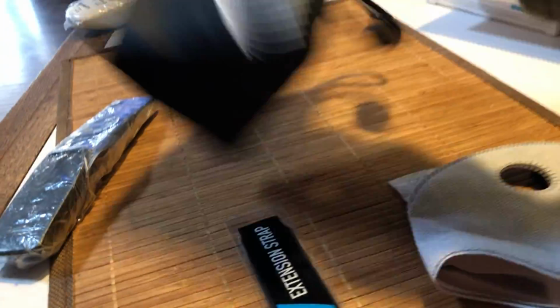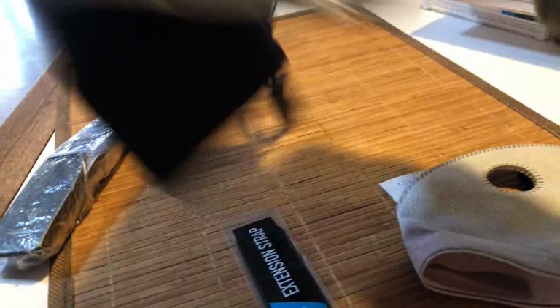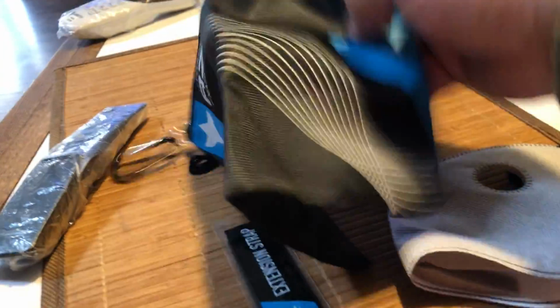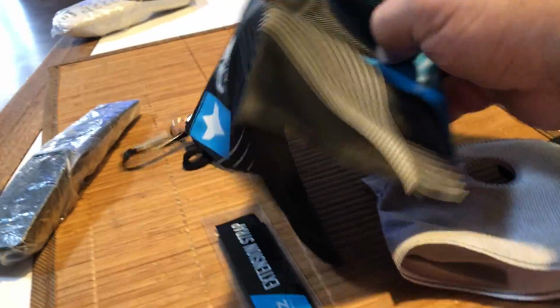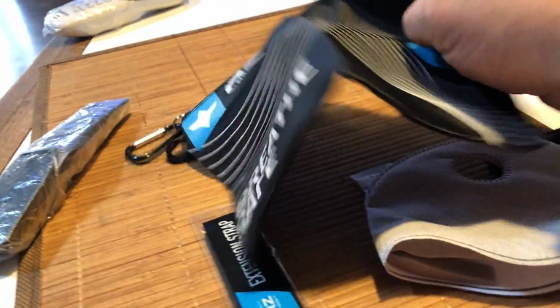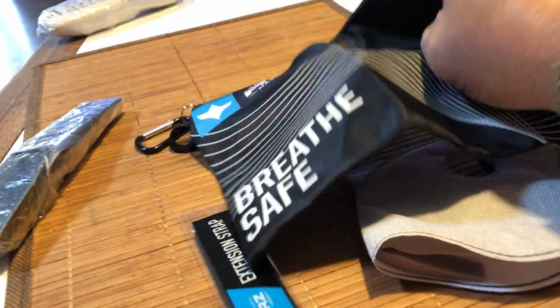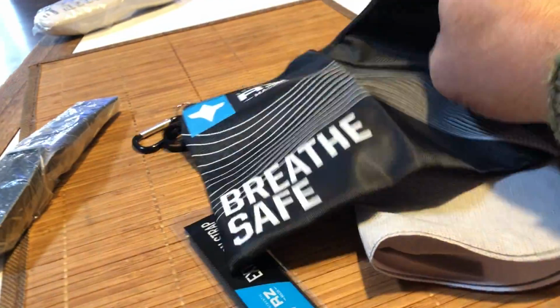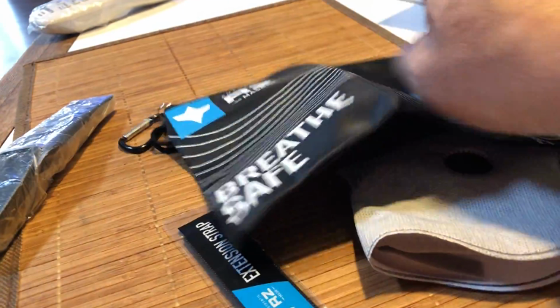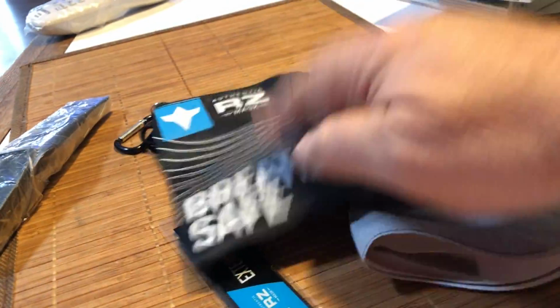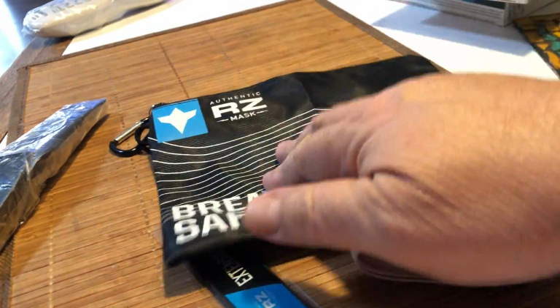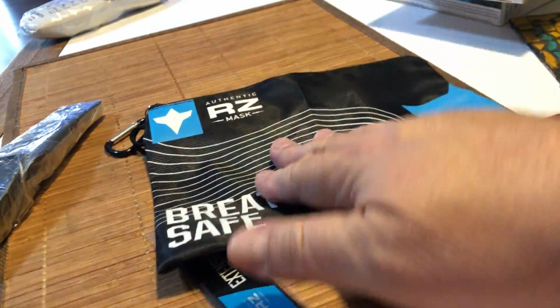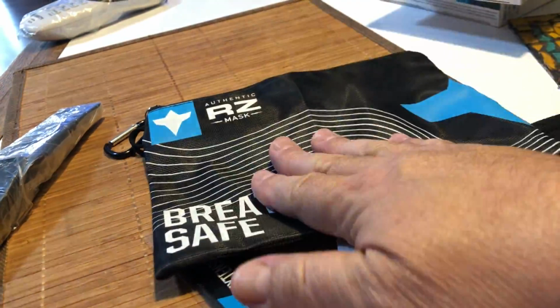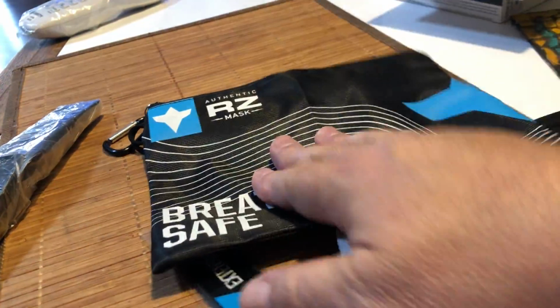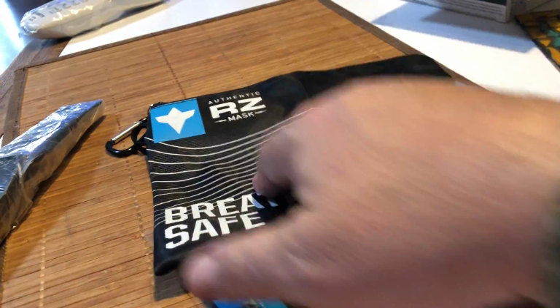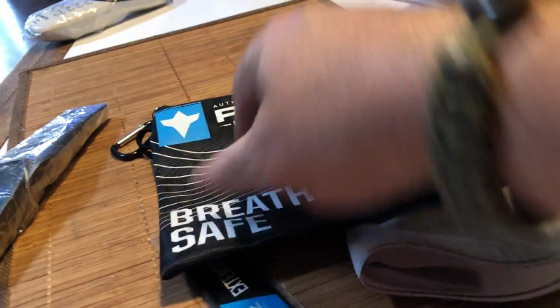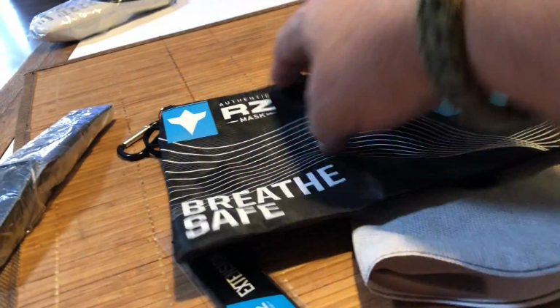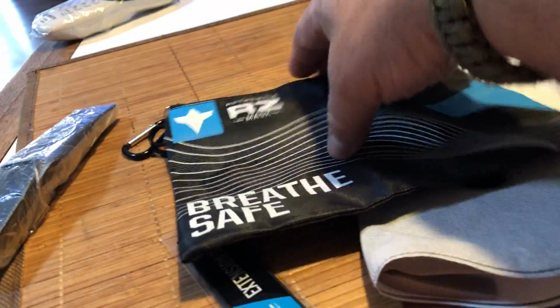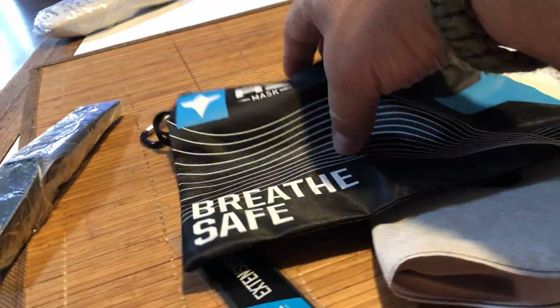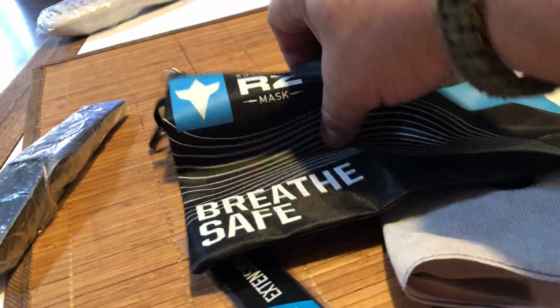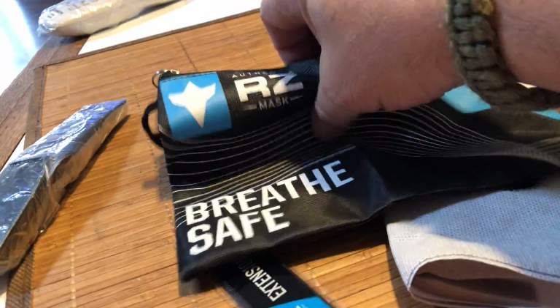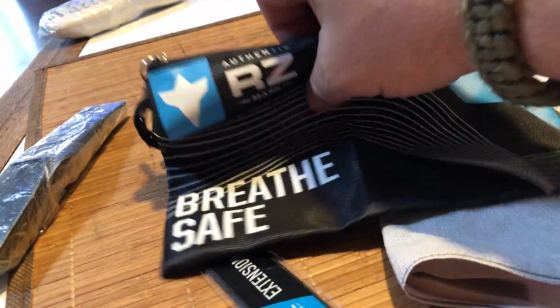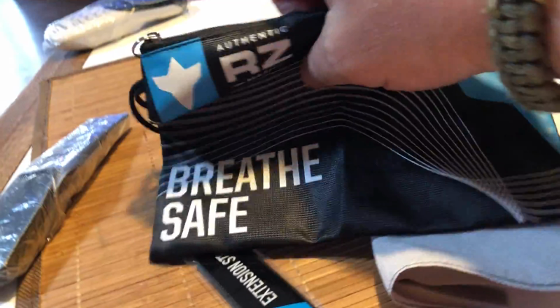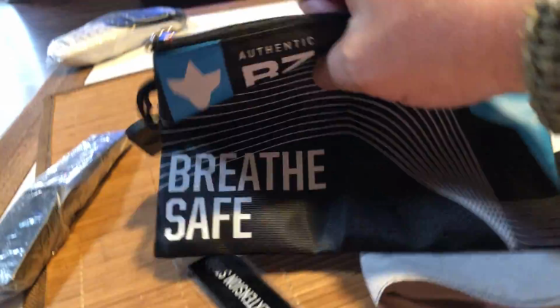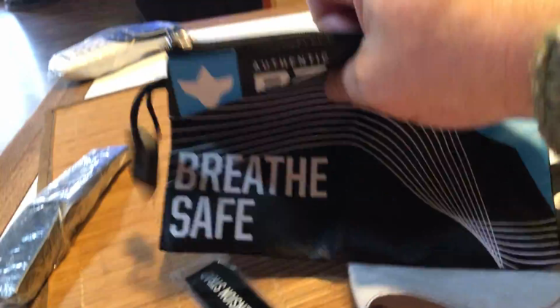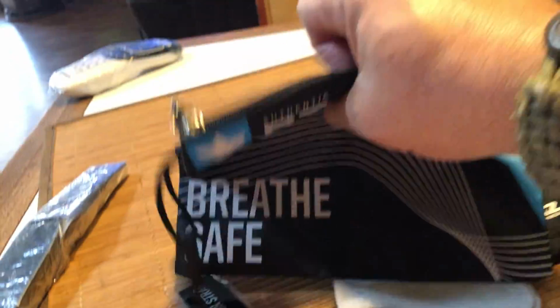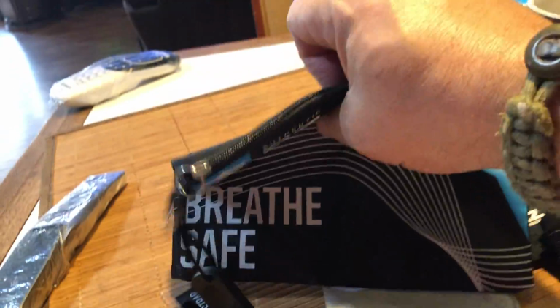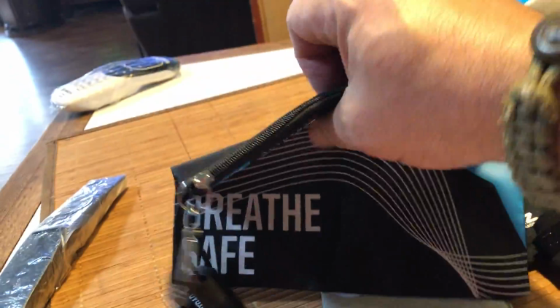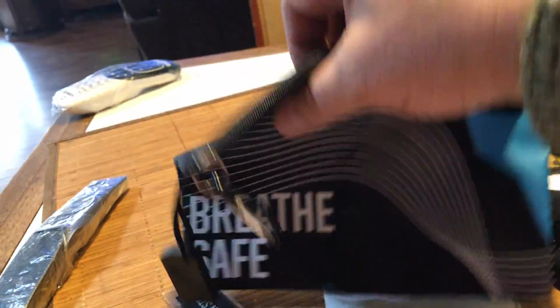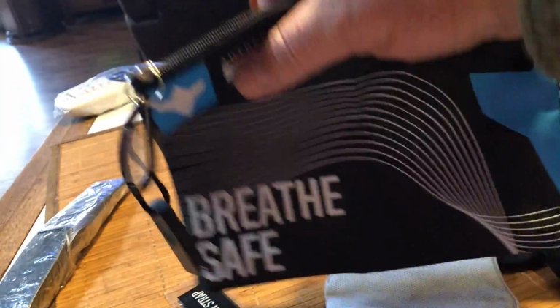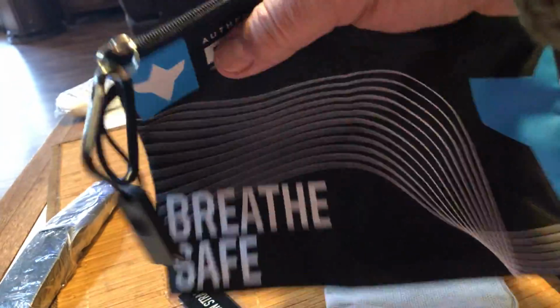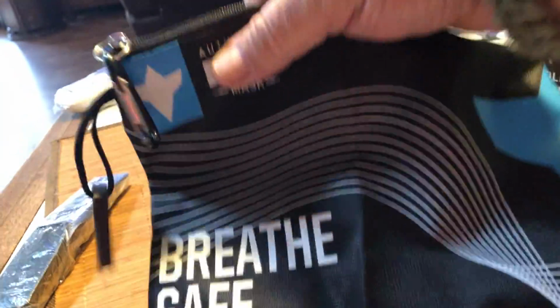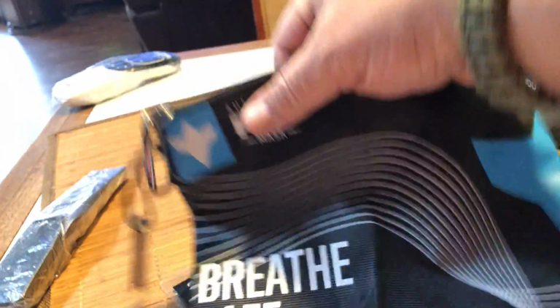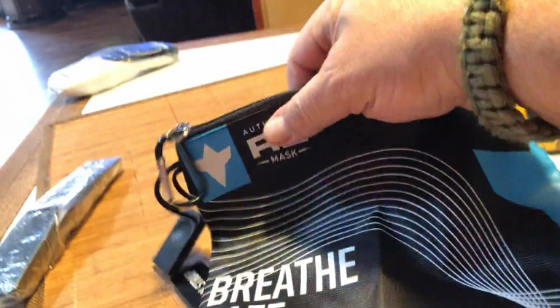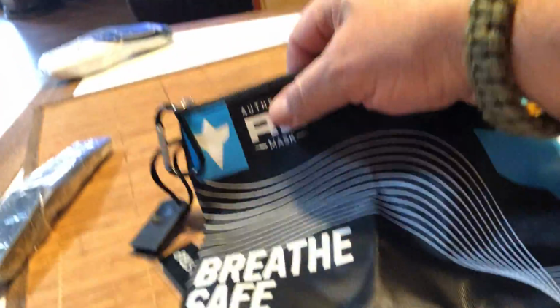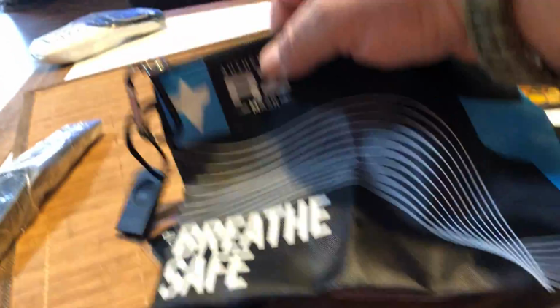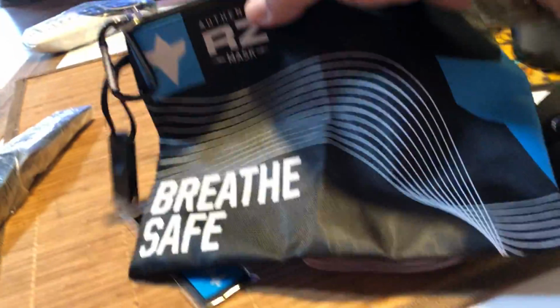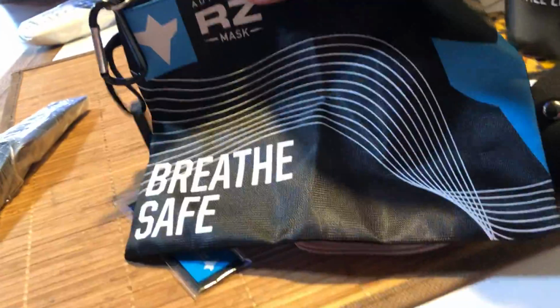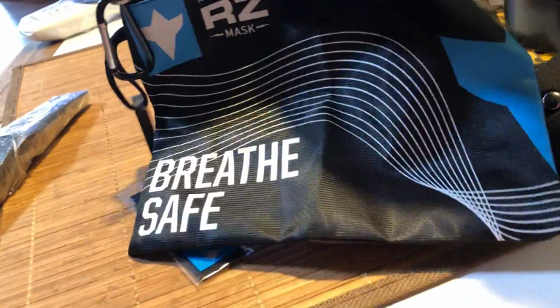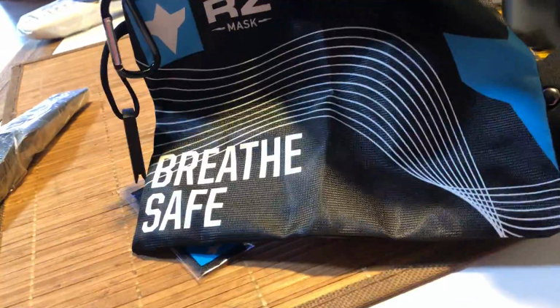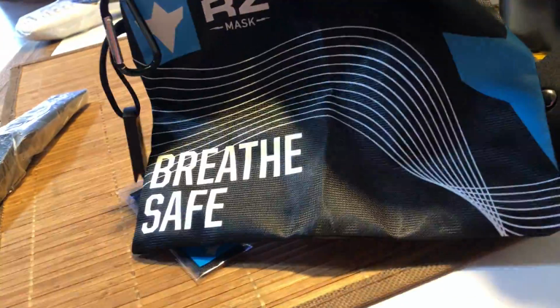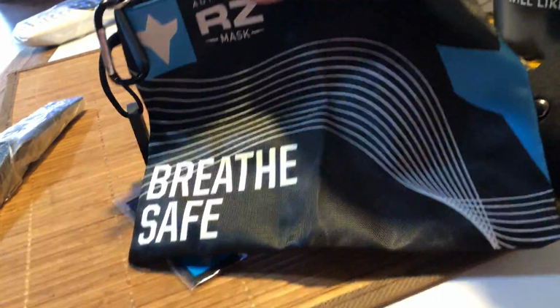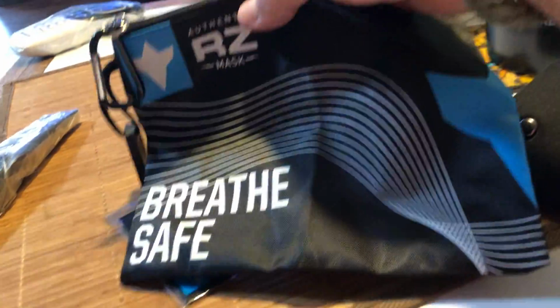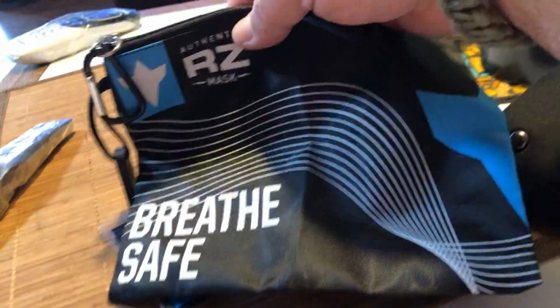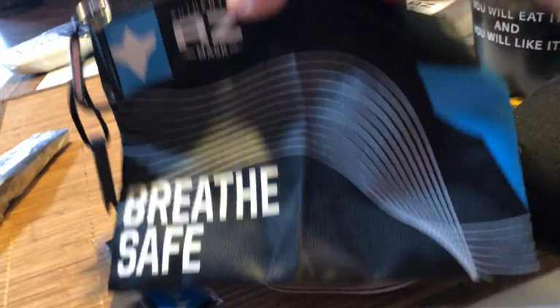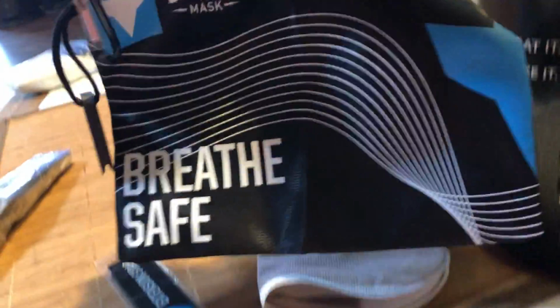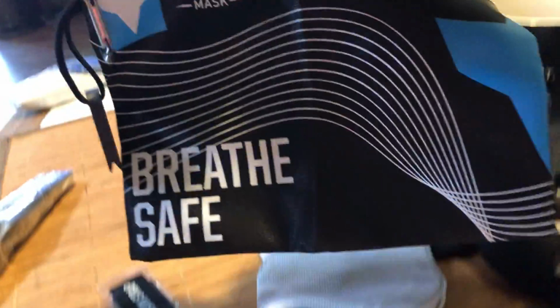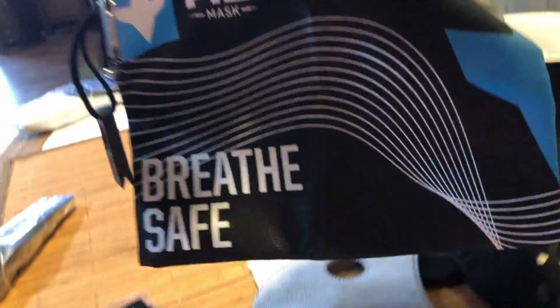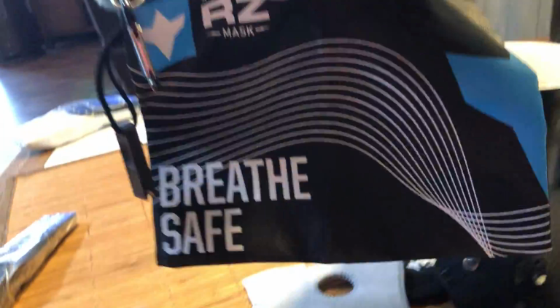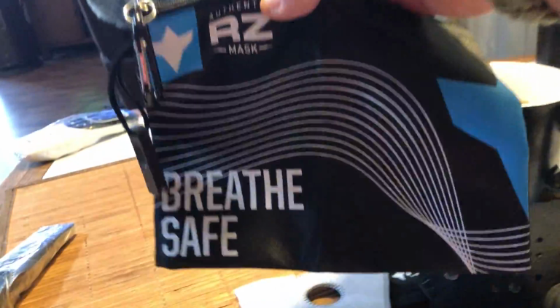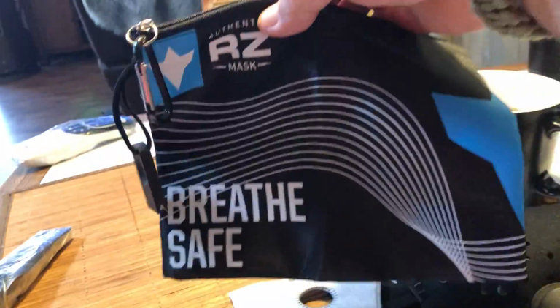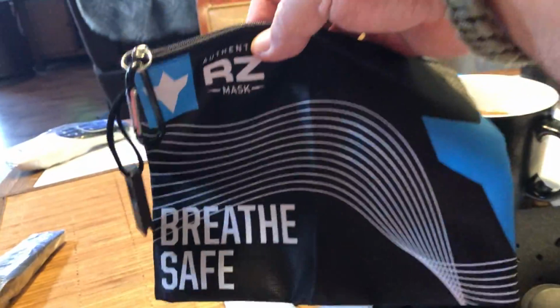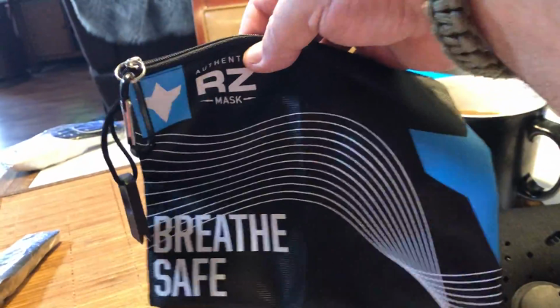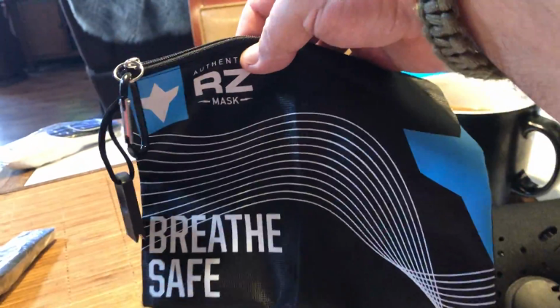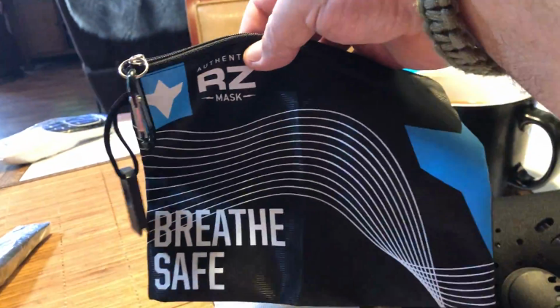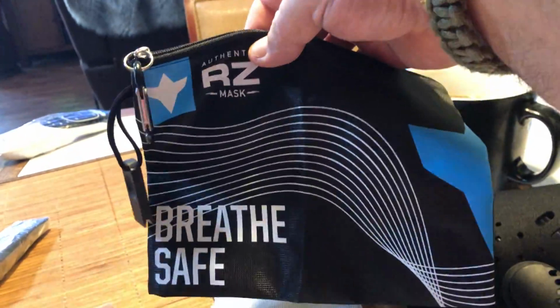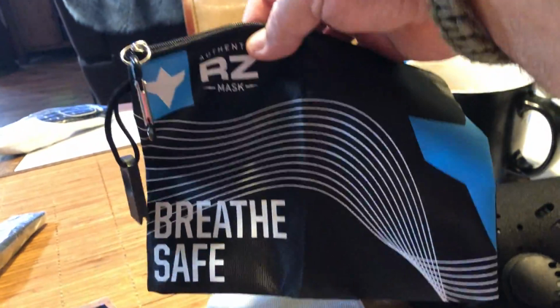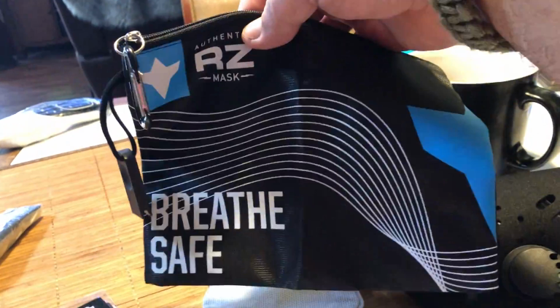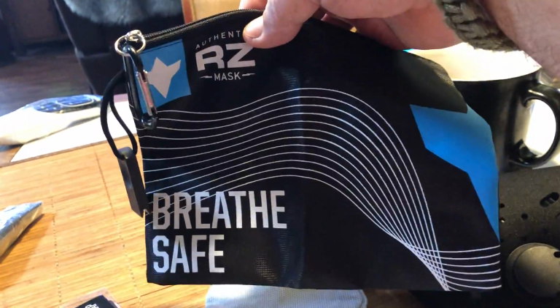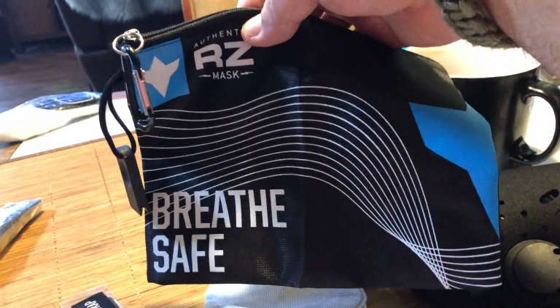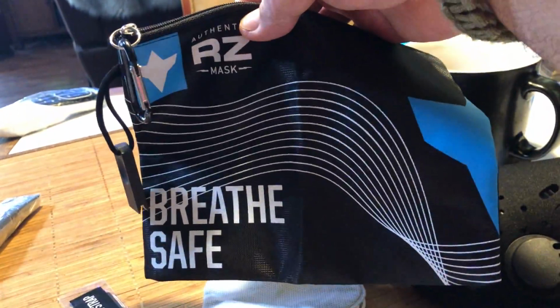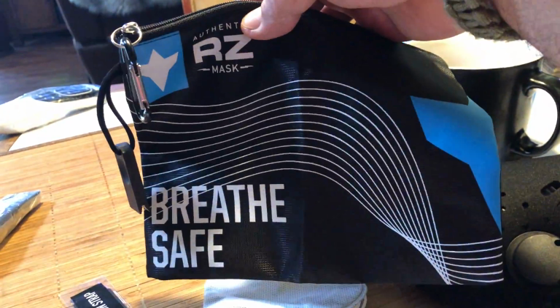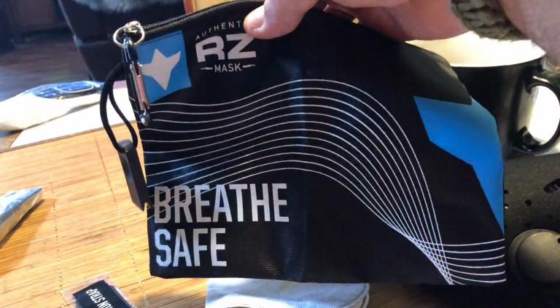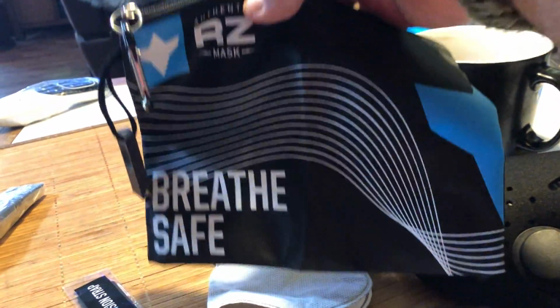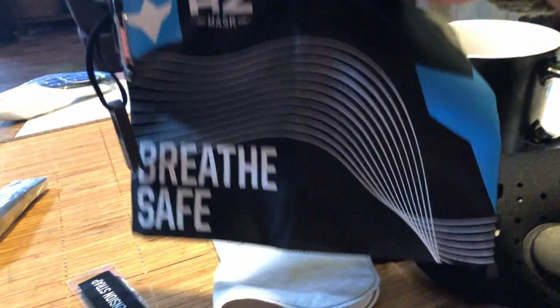It came with a little handy dandy carrying case. As you can see, it says 'Breathe Safe.'